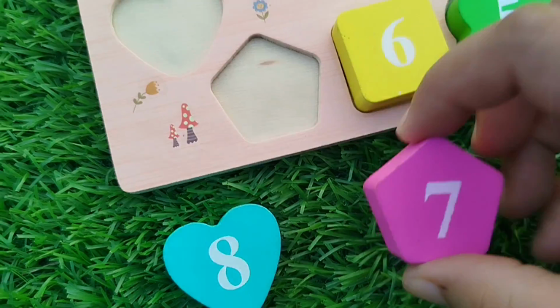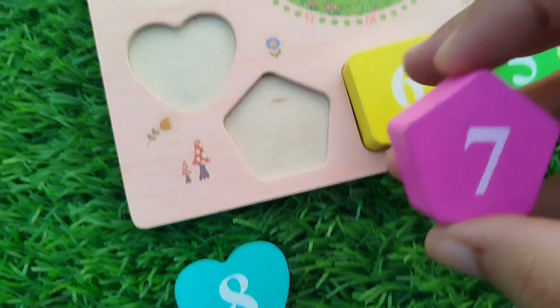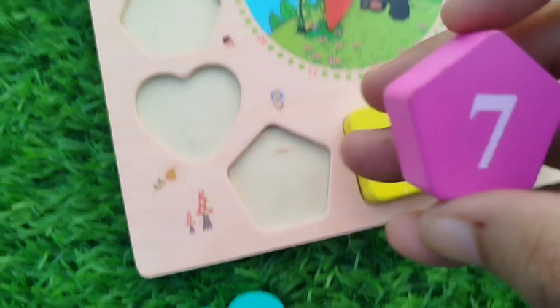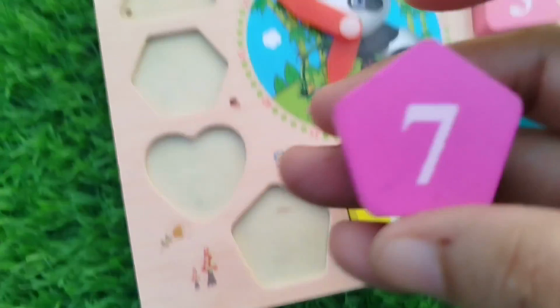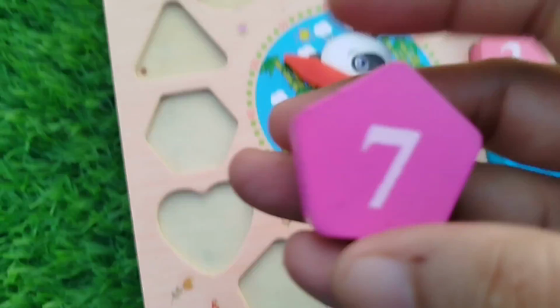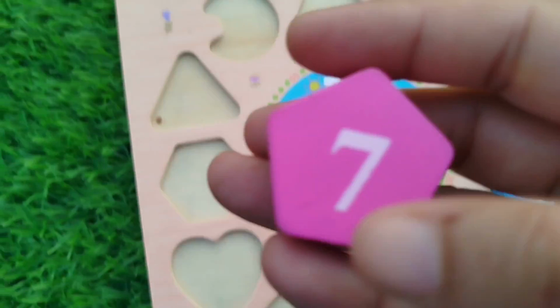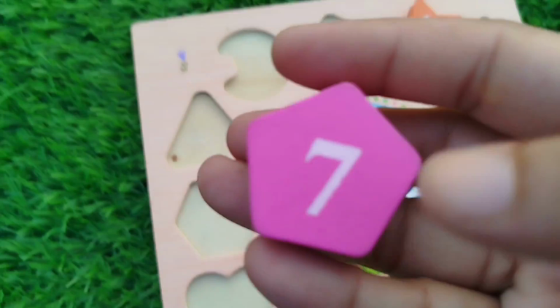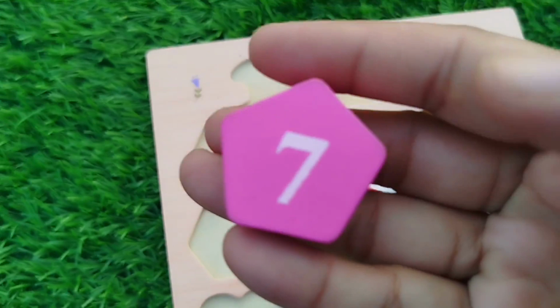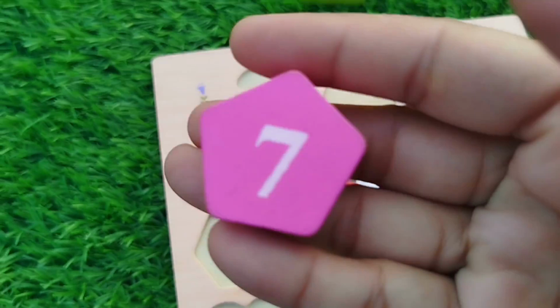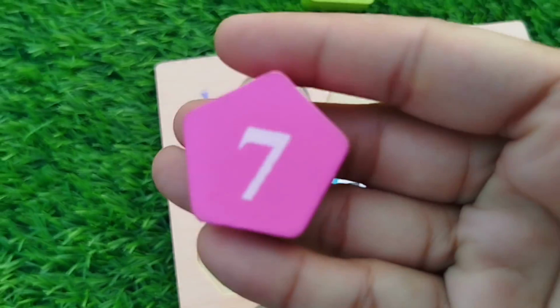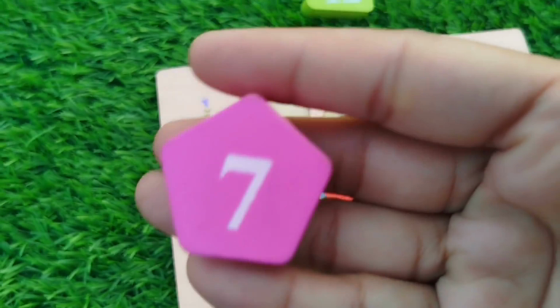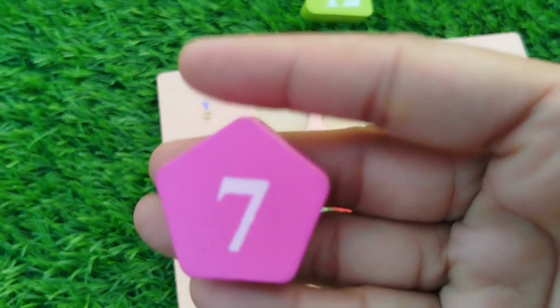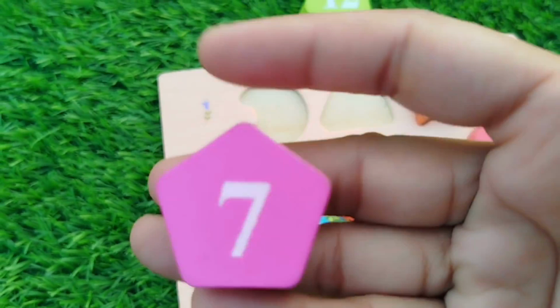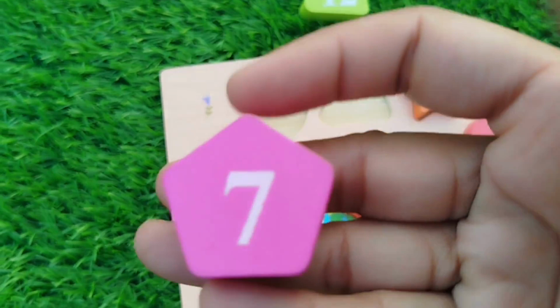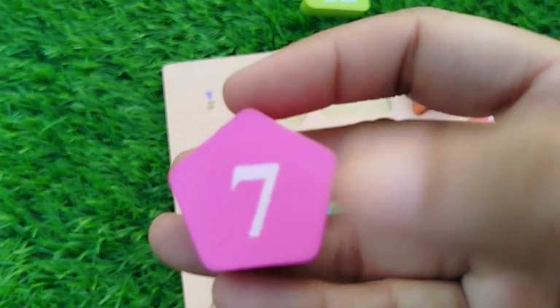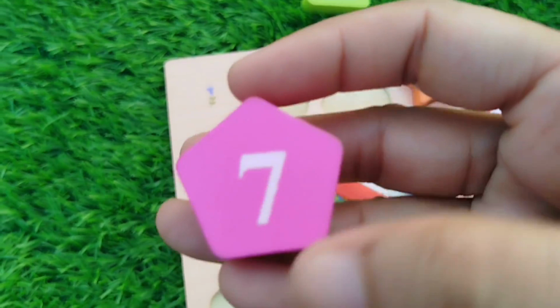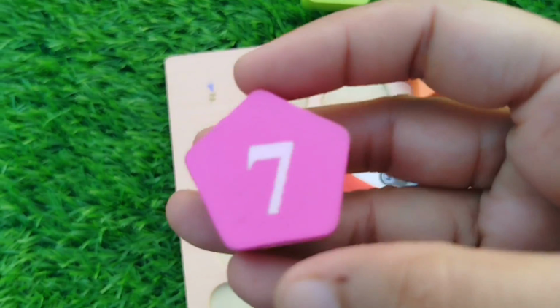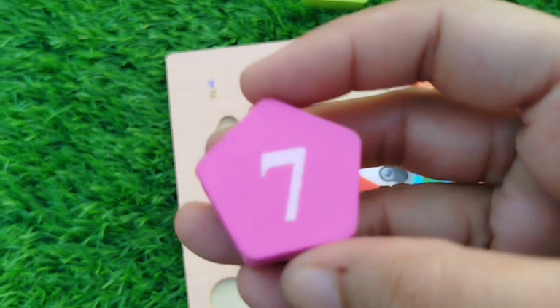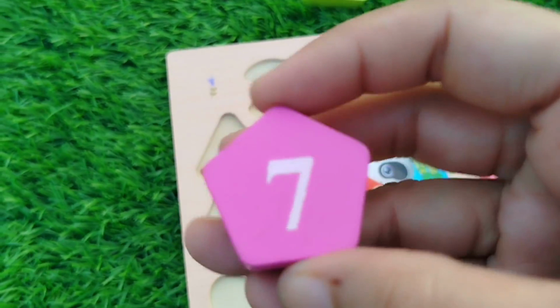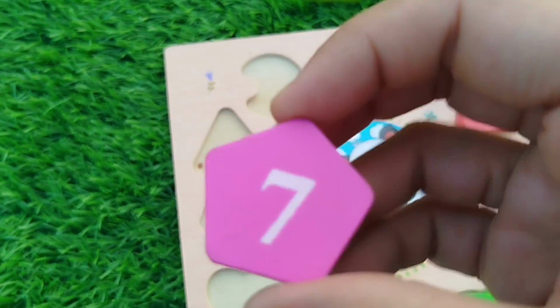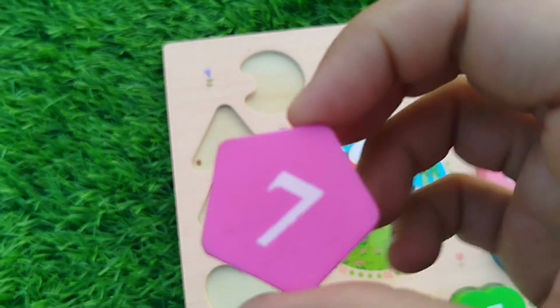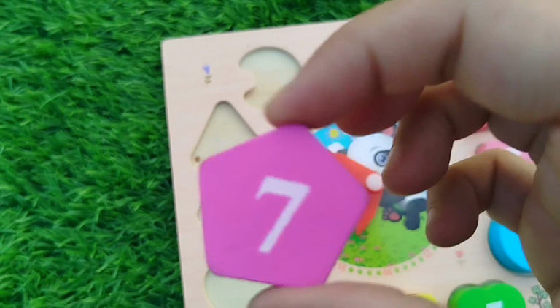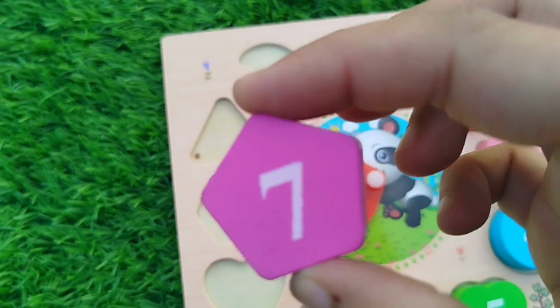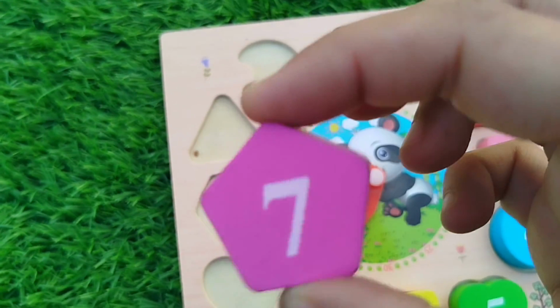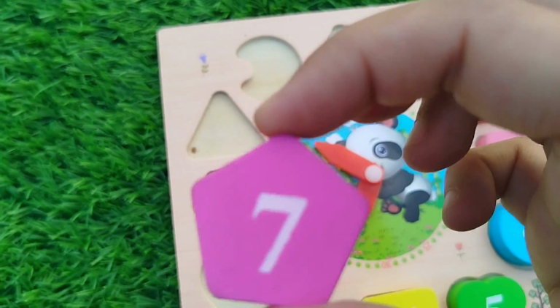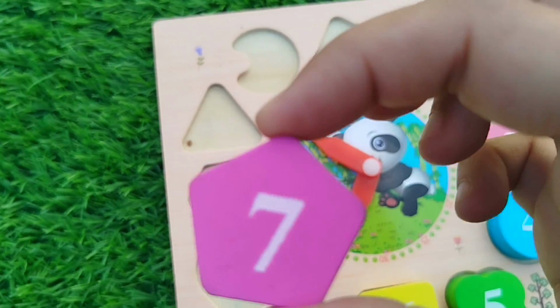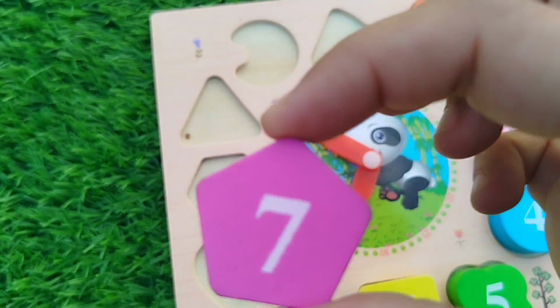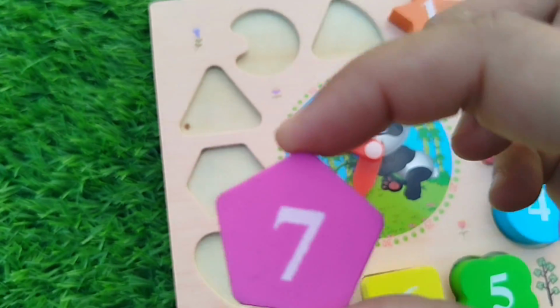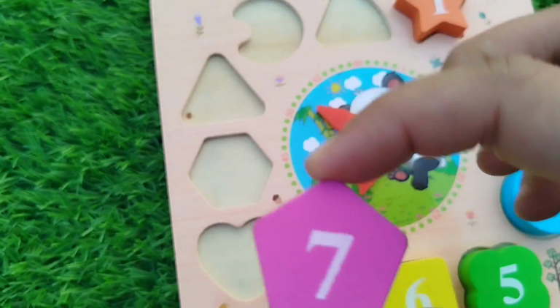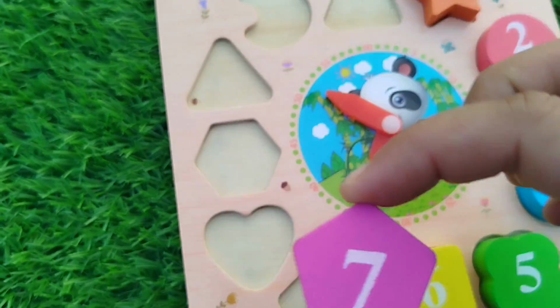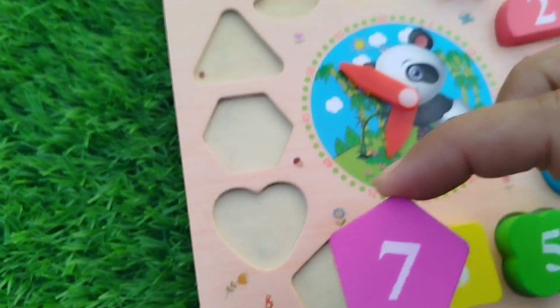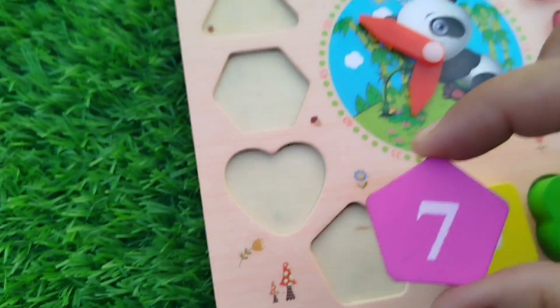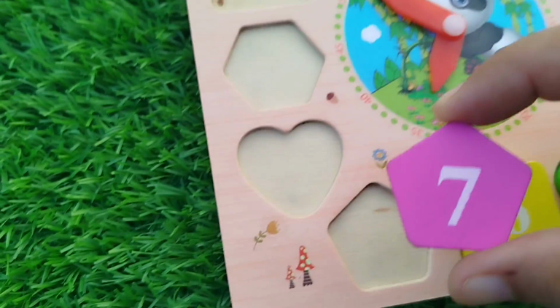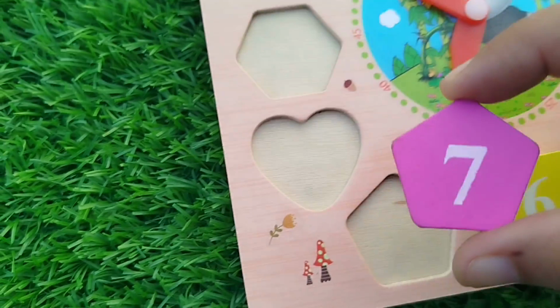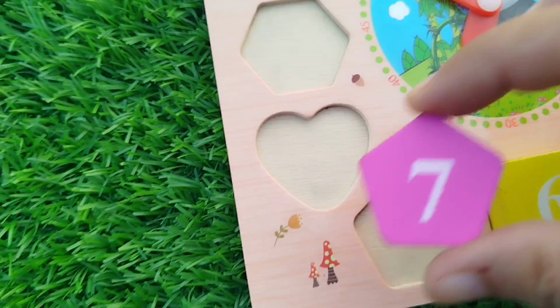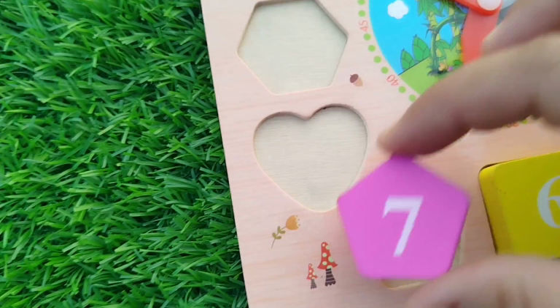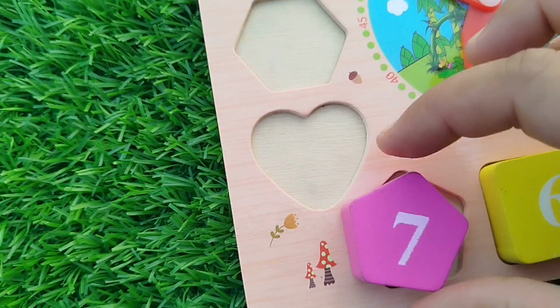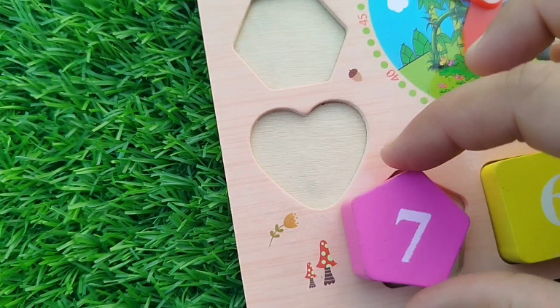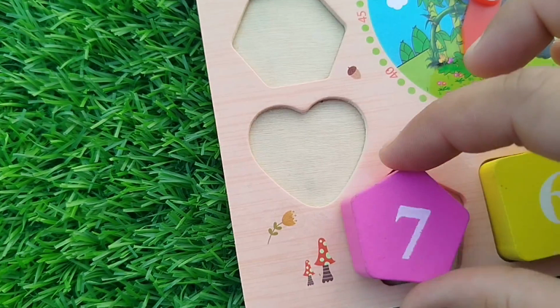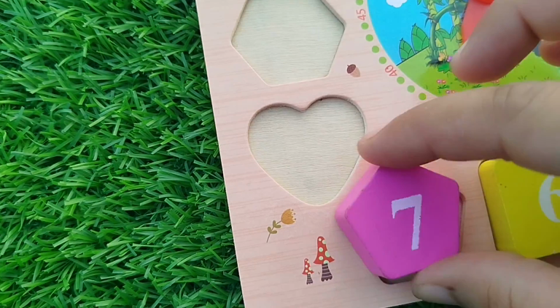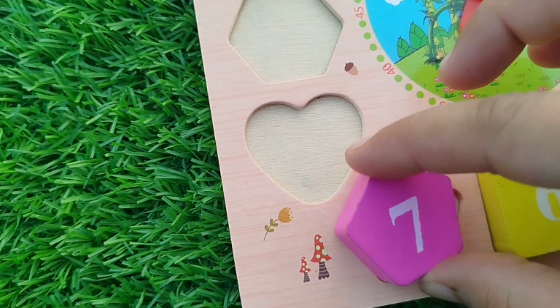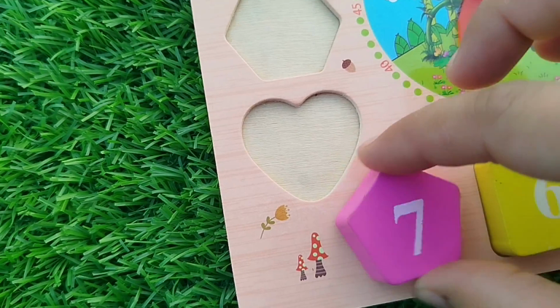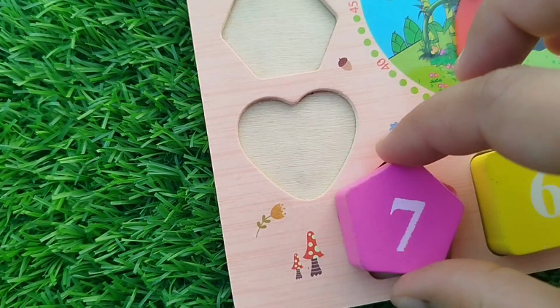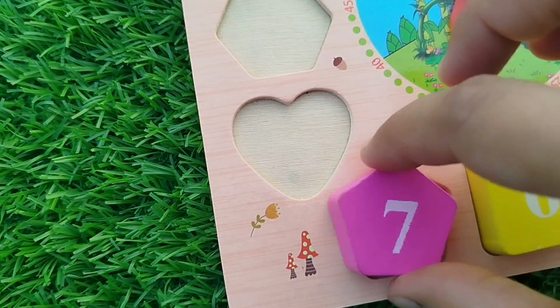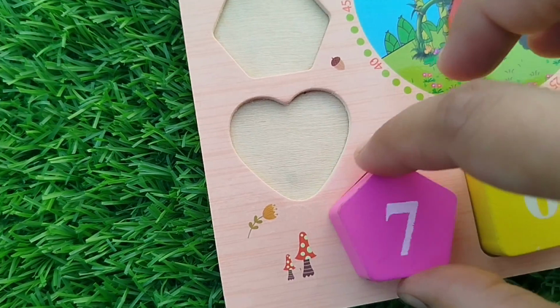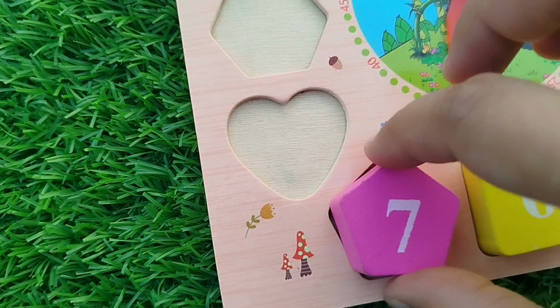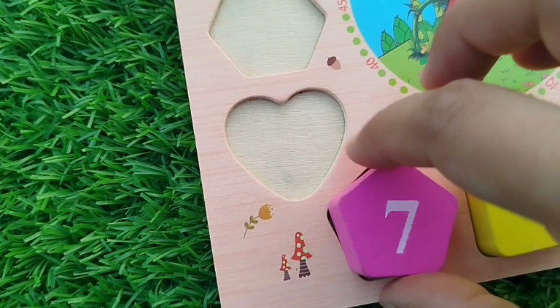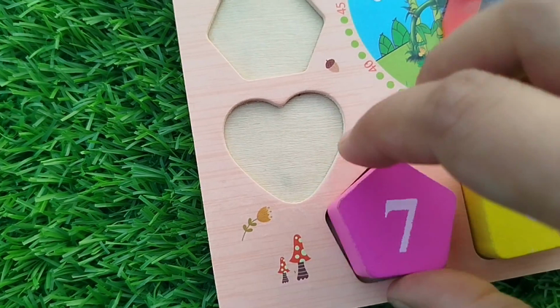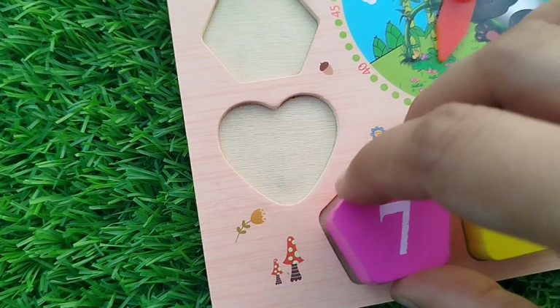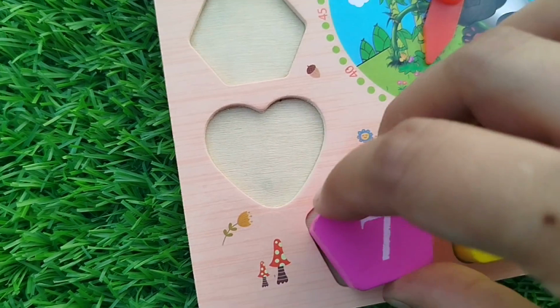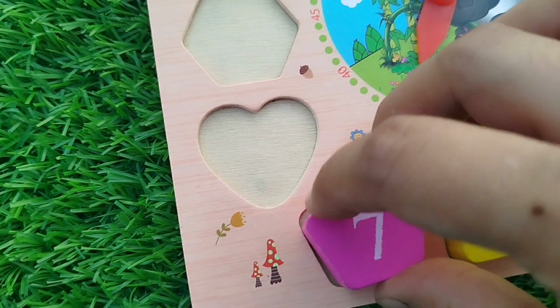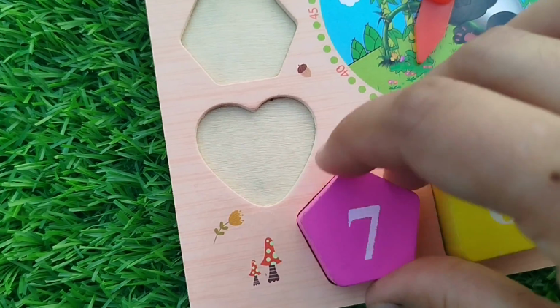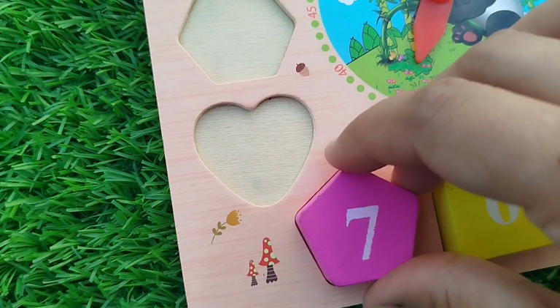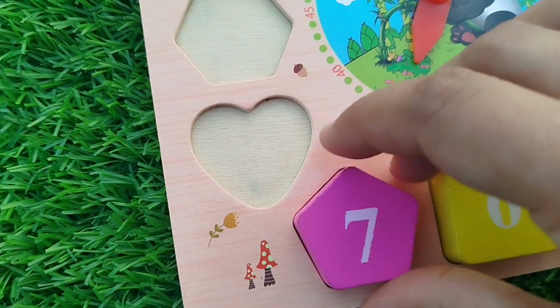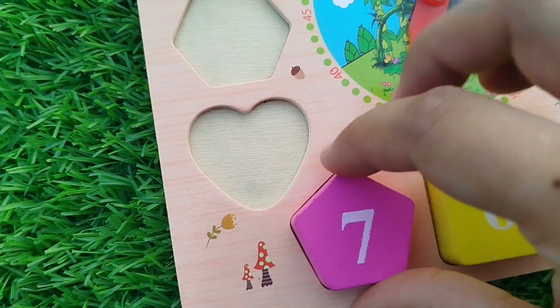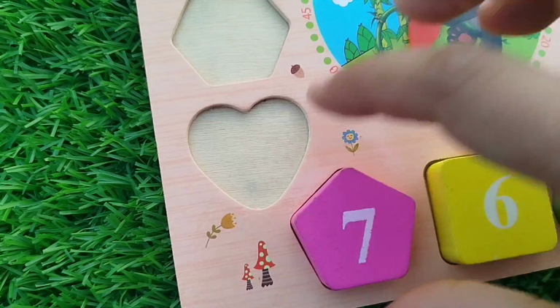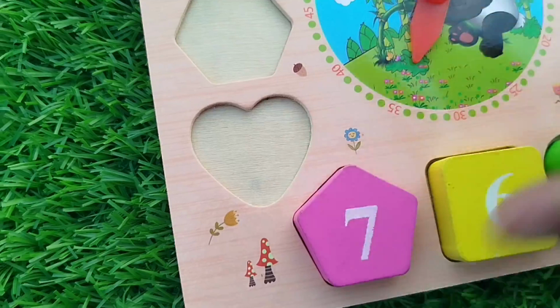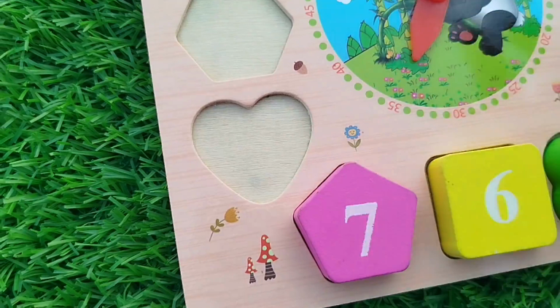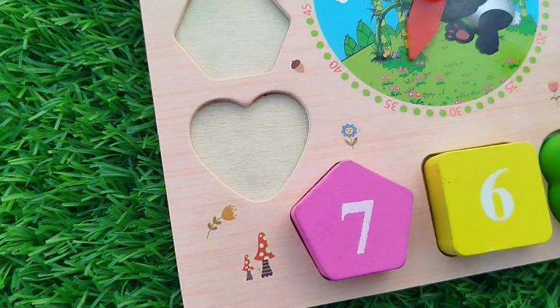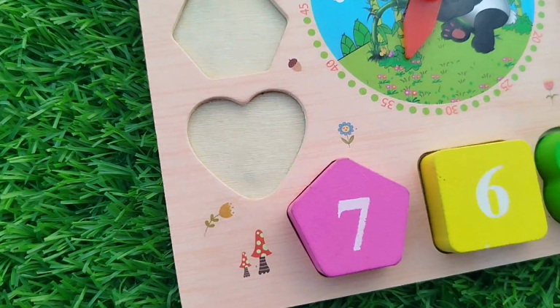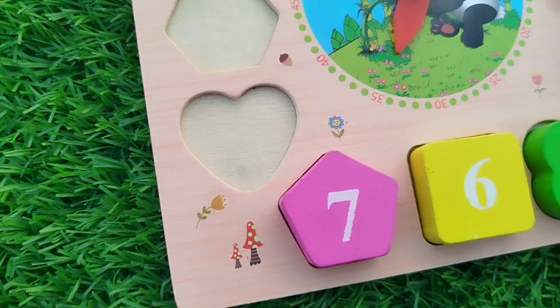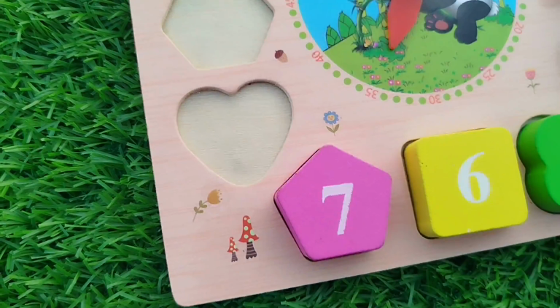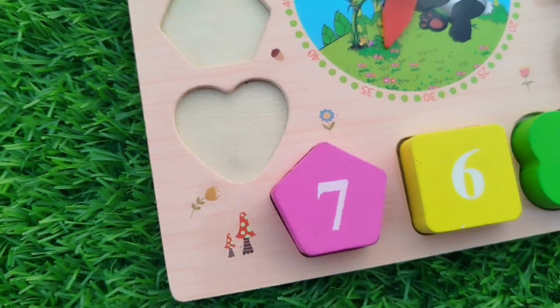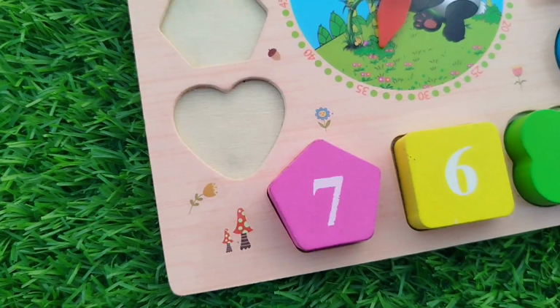Number 7. Pentagon shape. The number is 7.